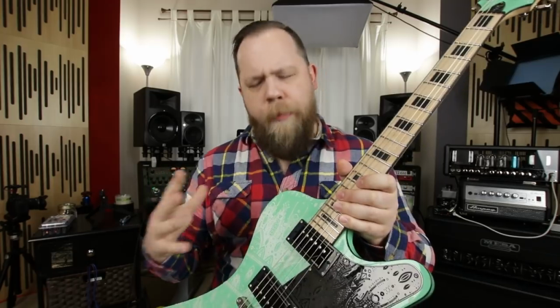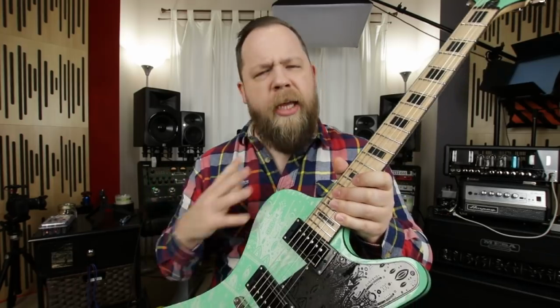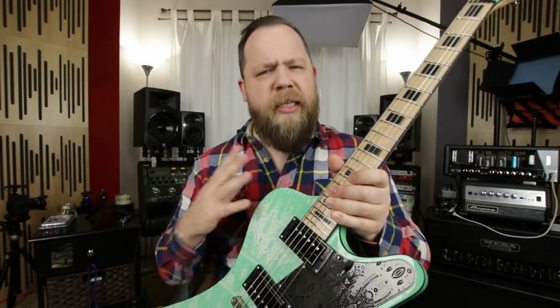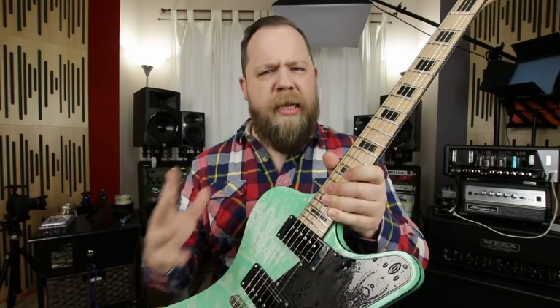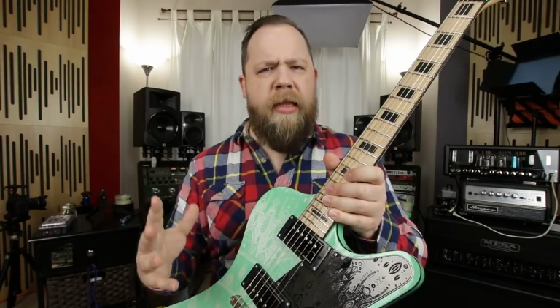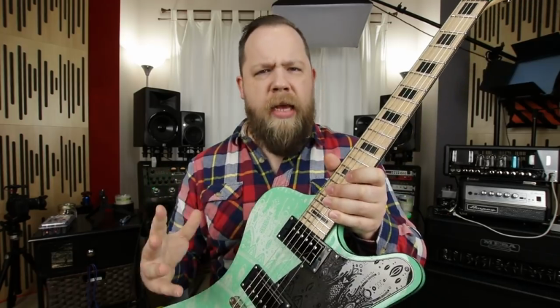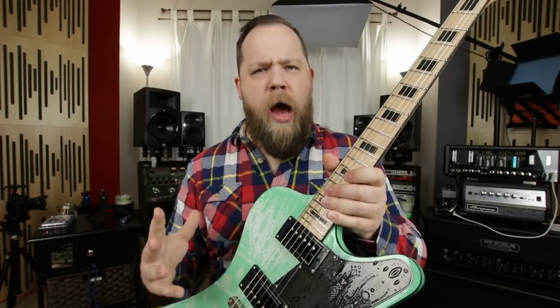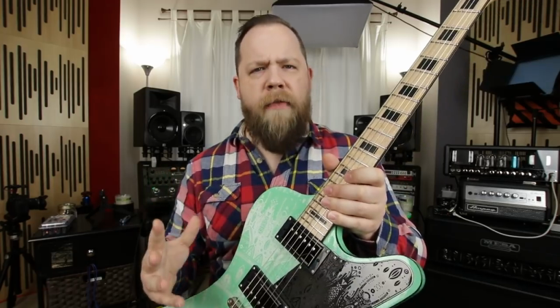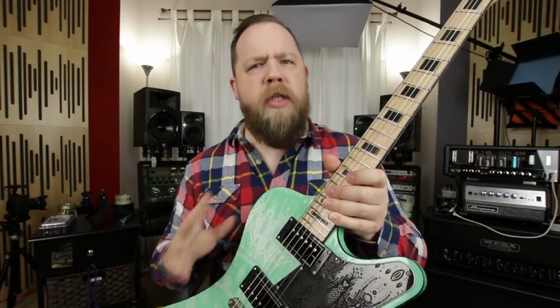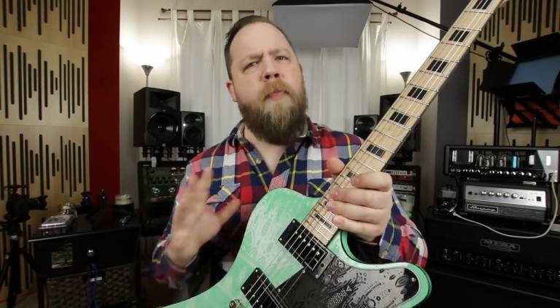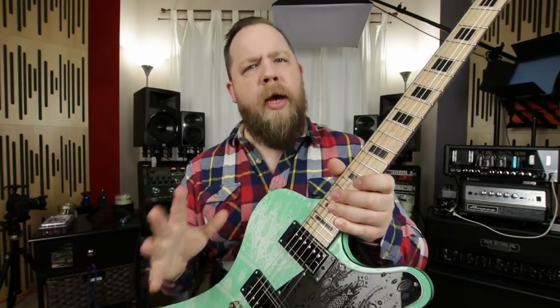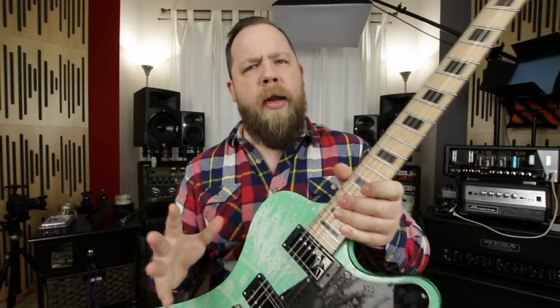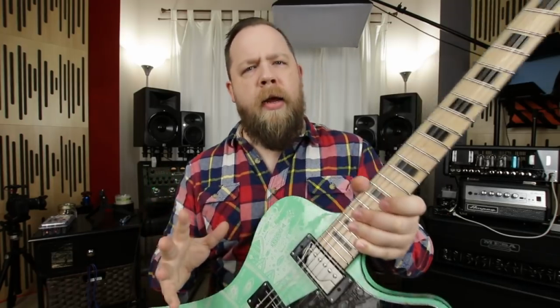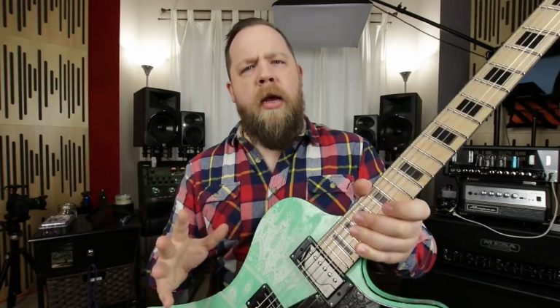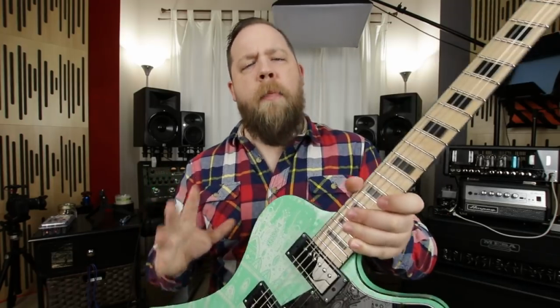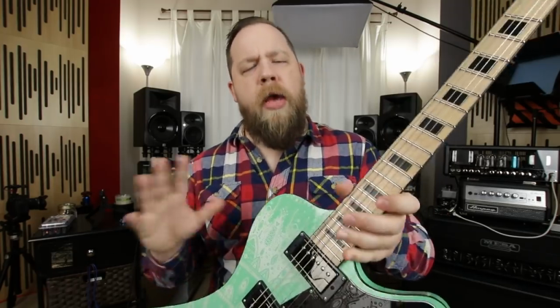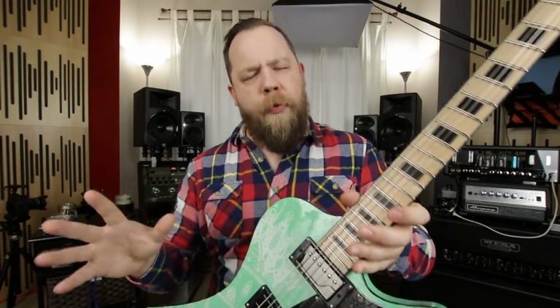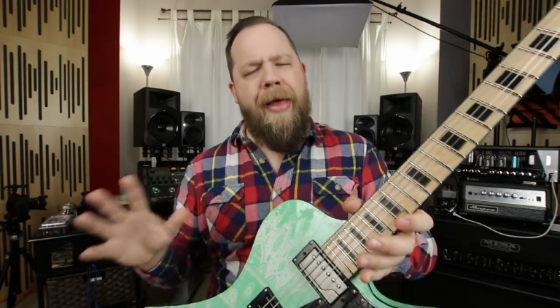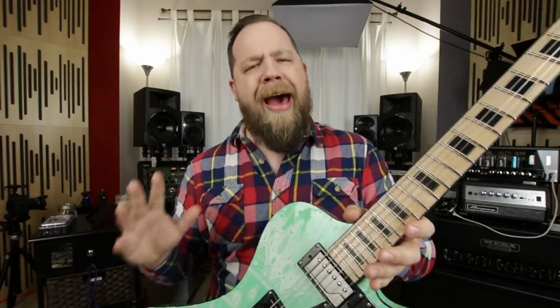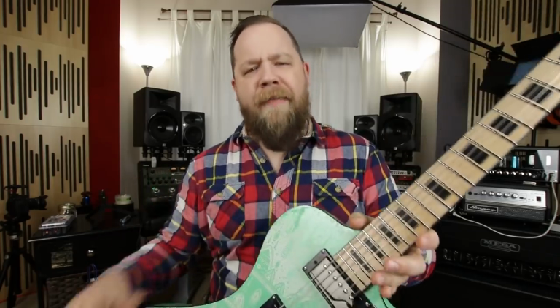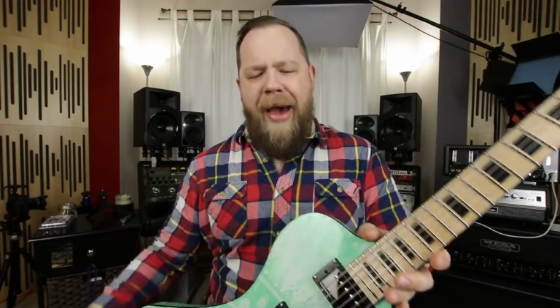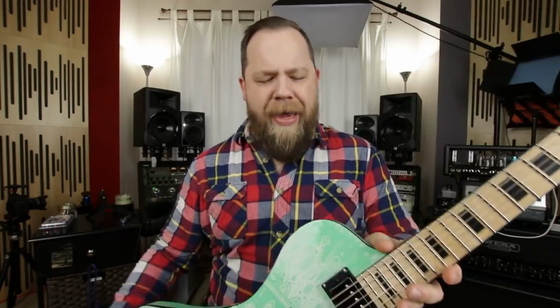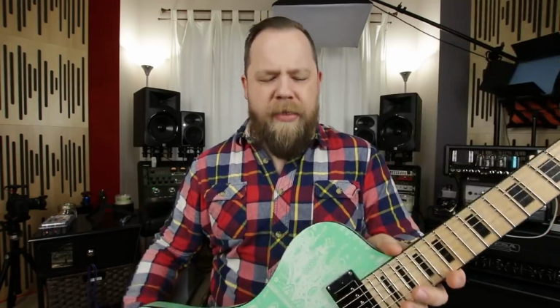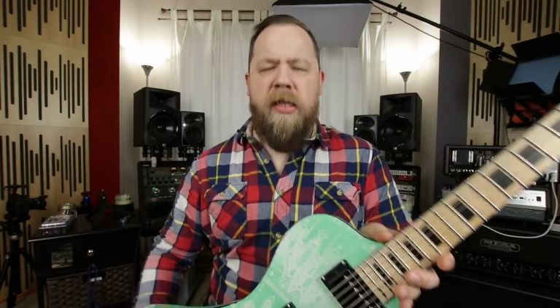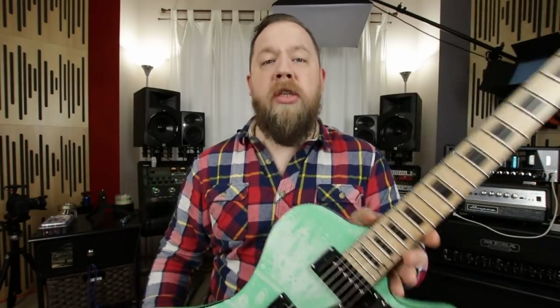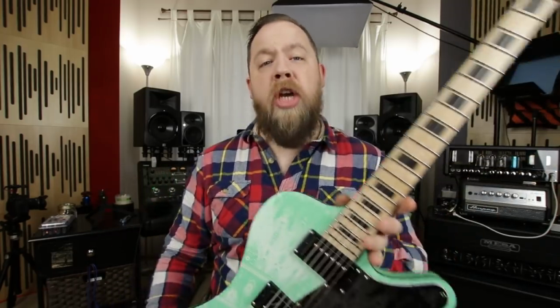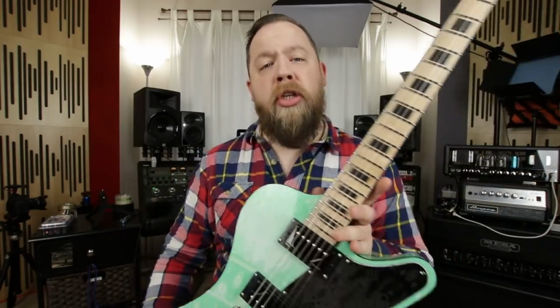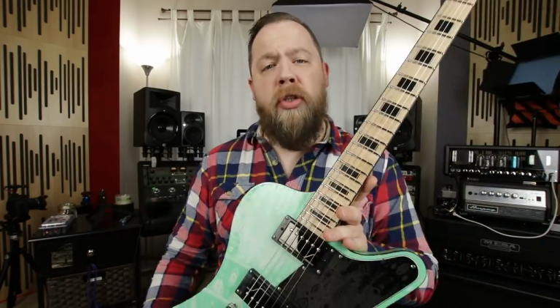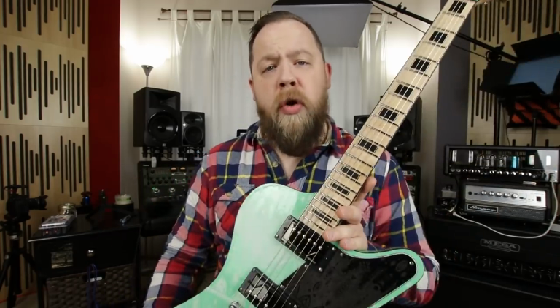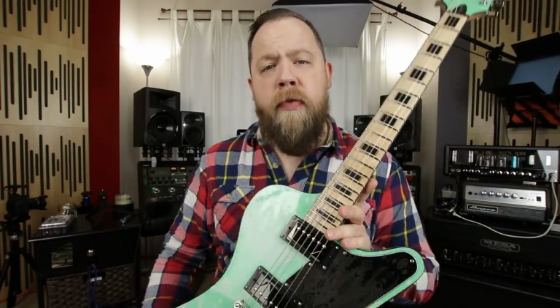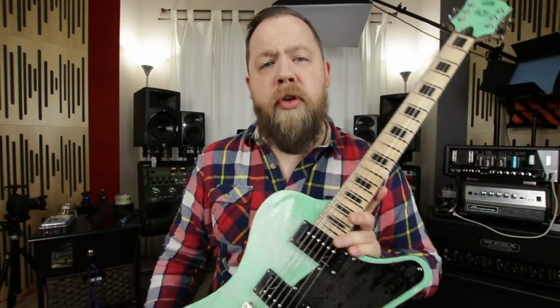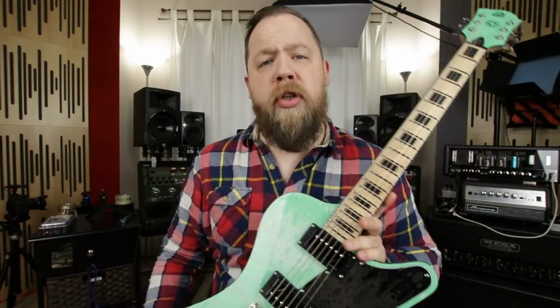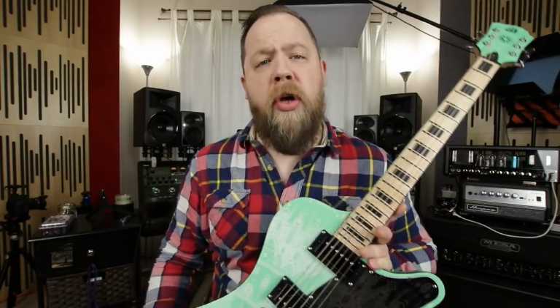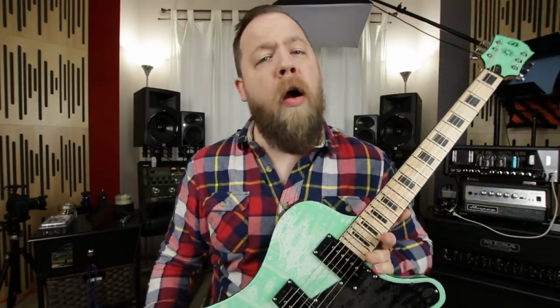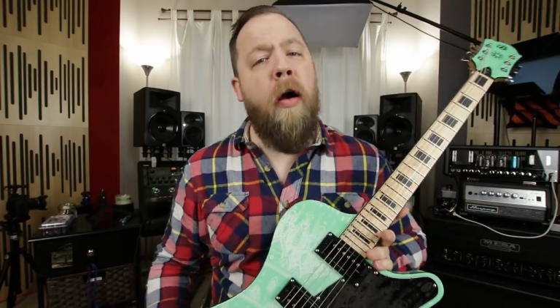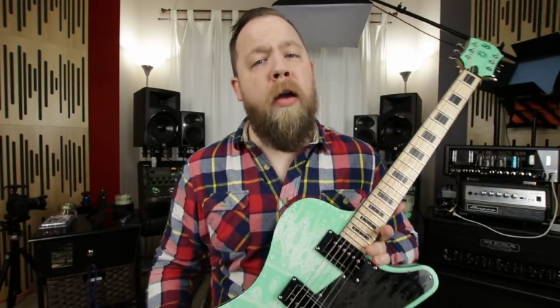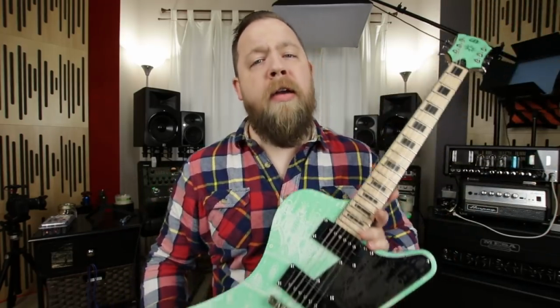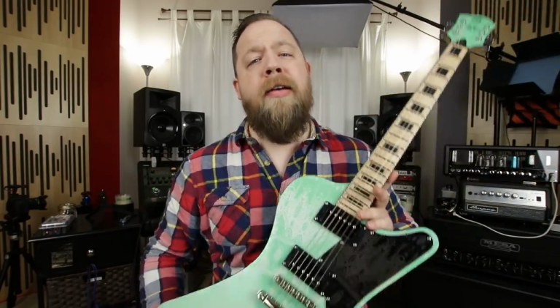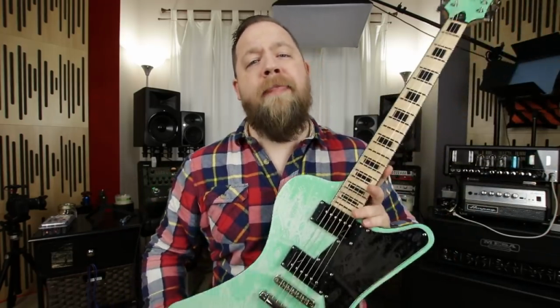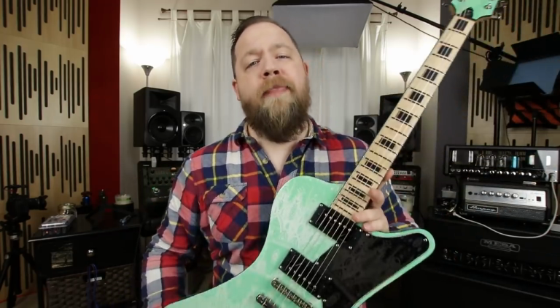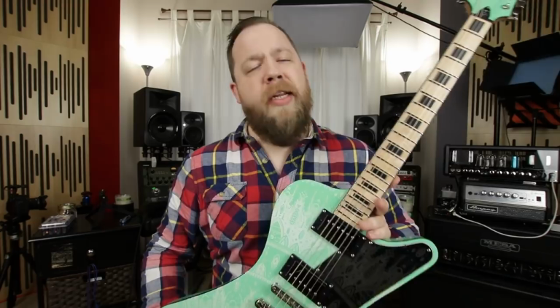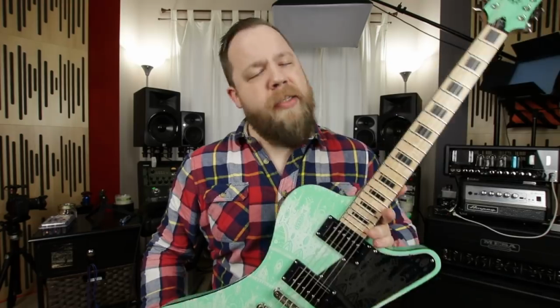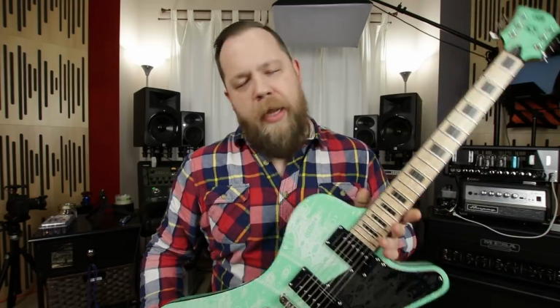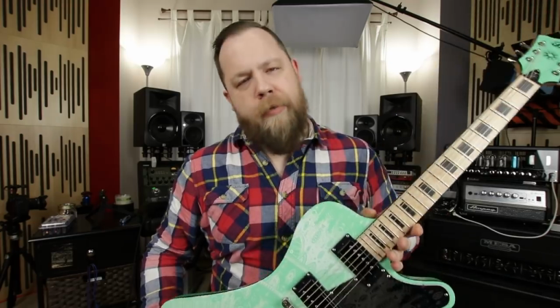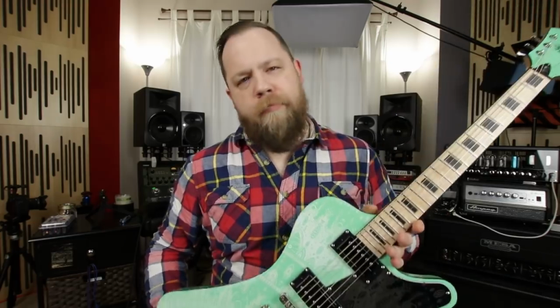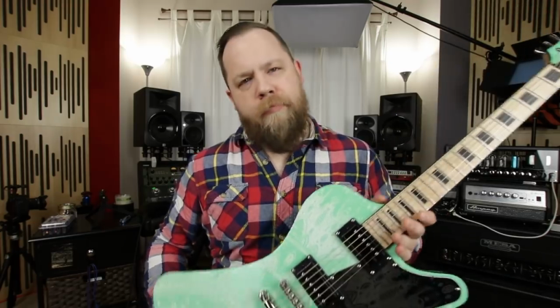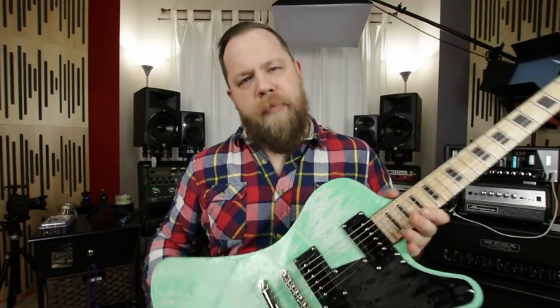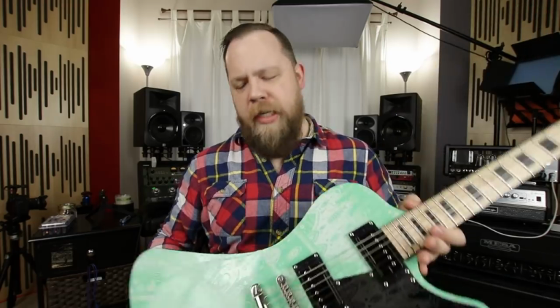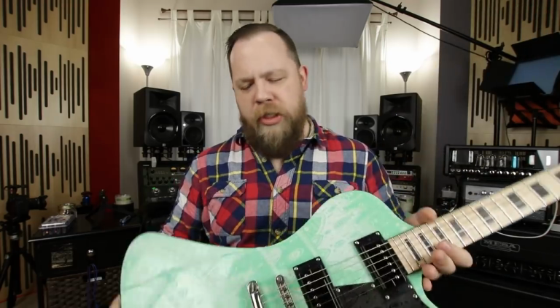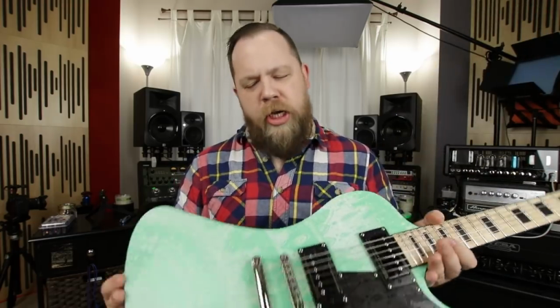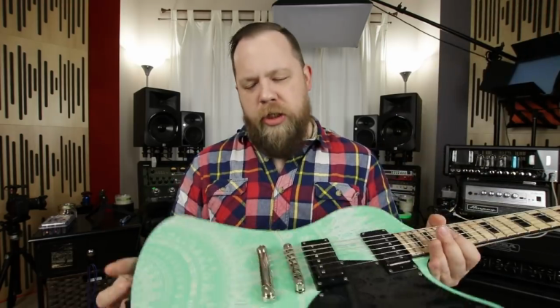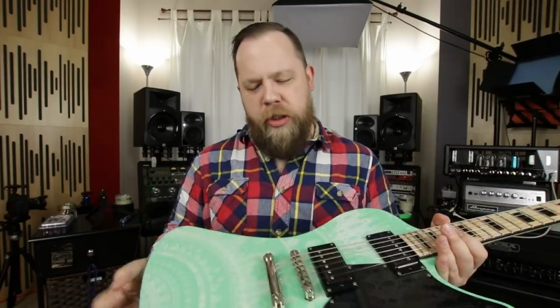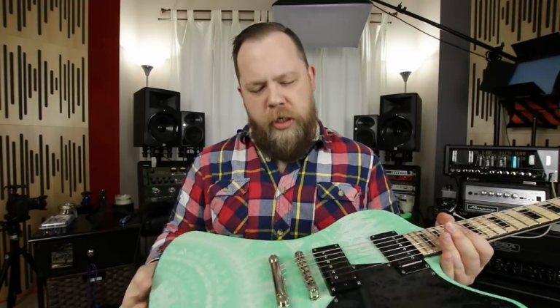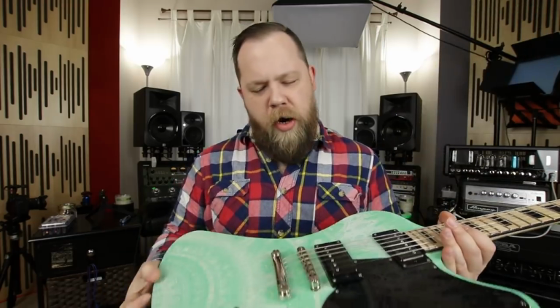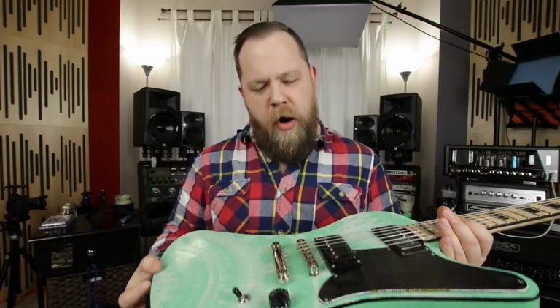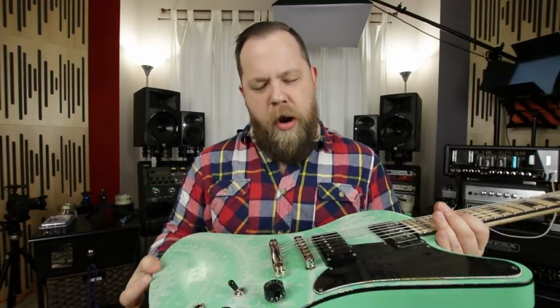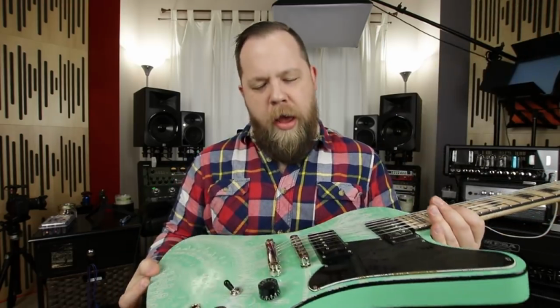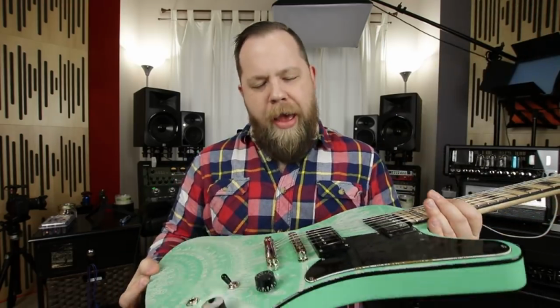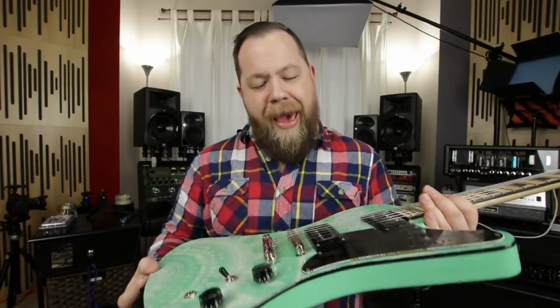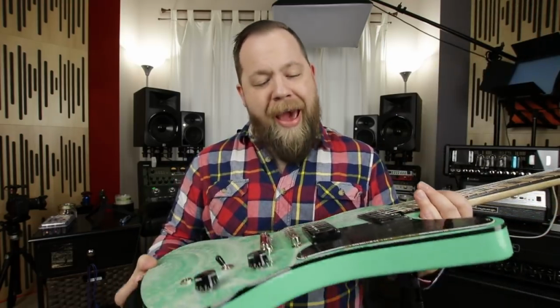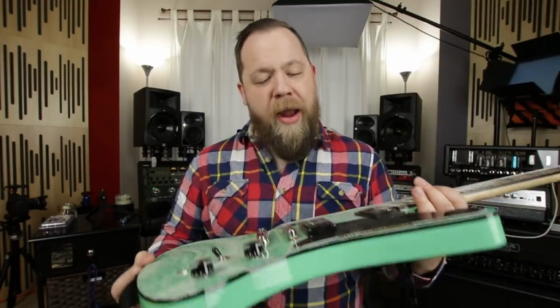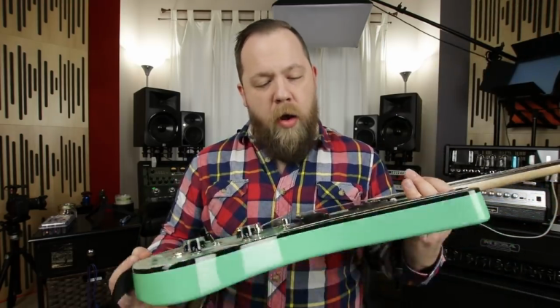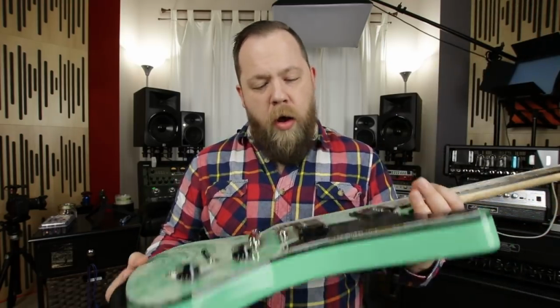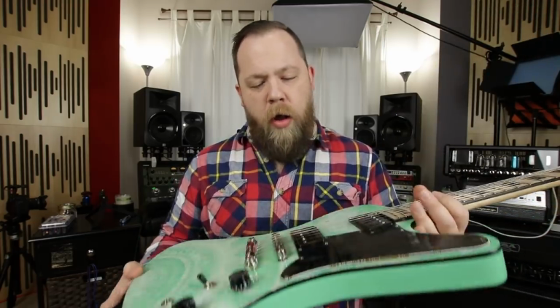I'm going to state the obvious, but people have asked: does it change the tone of your guitar? It does not. It doesn't change your guitar at all.